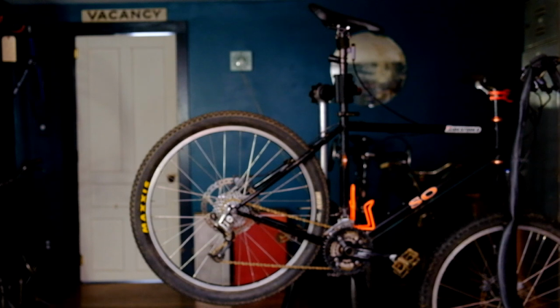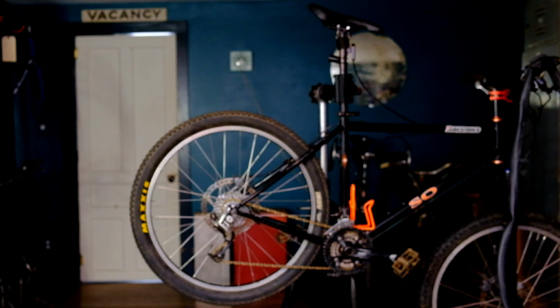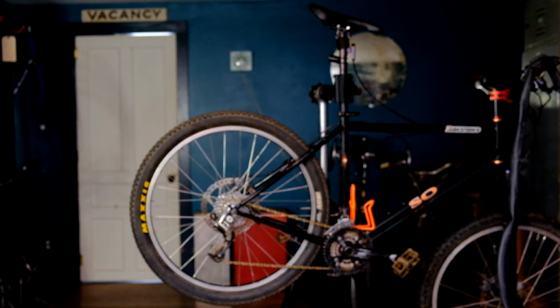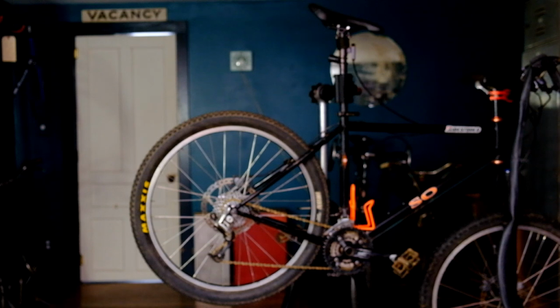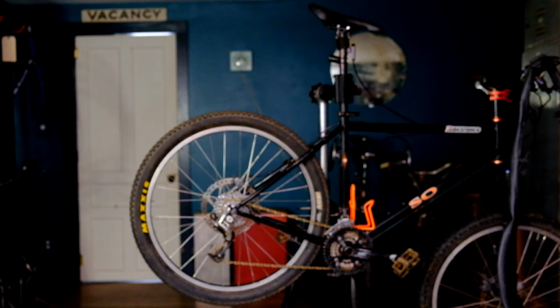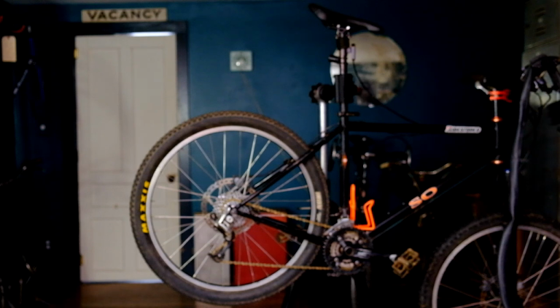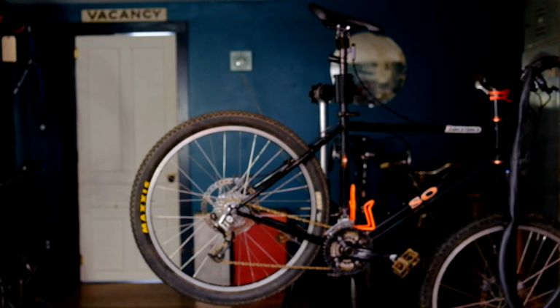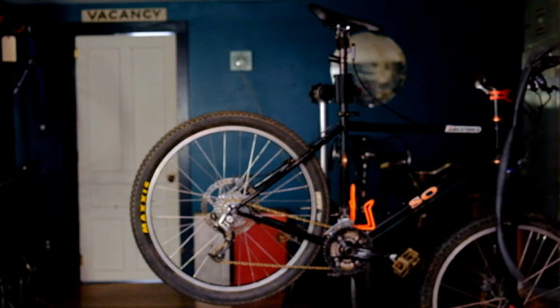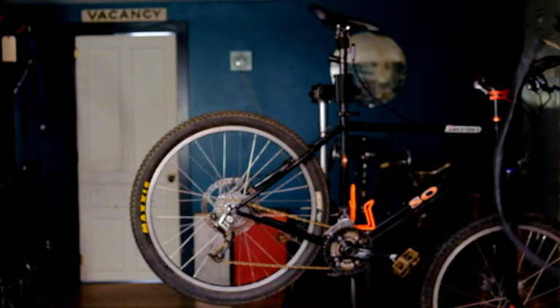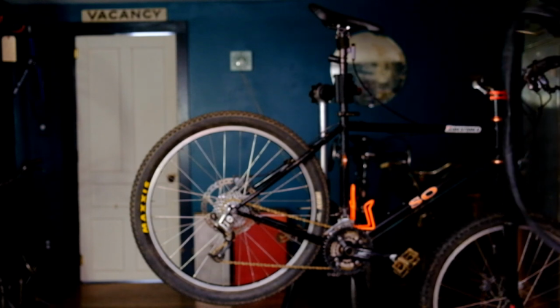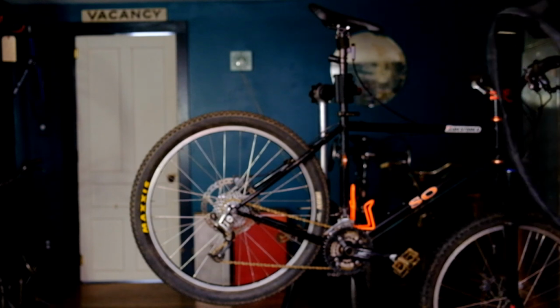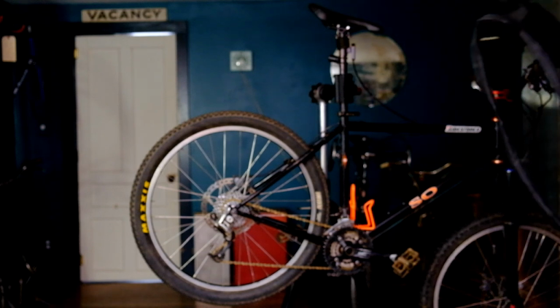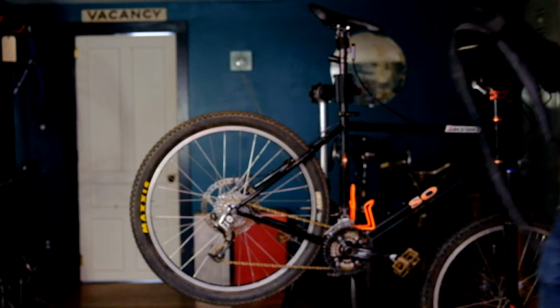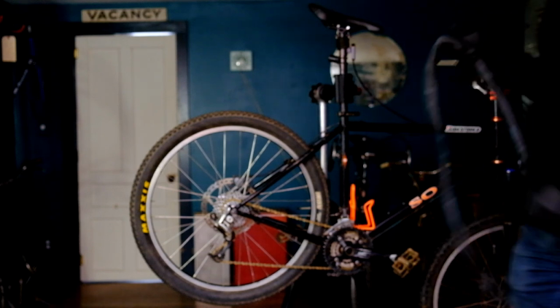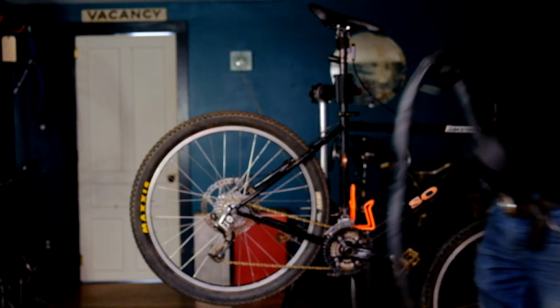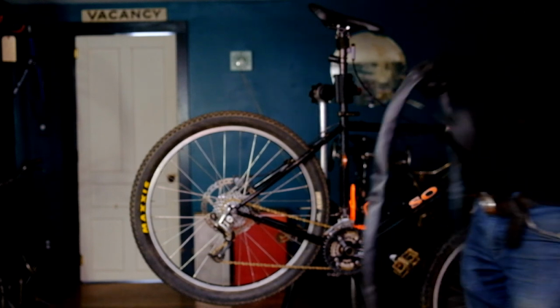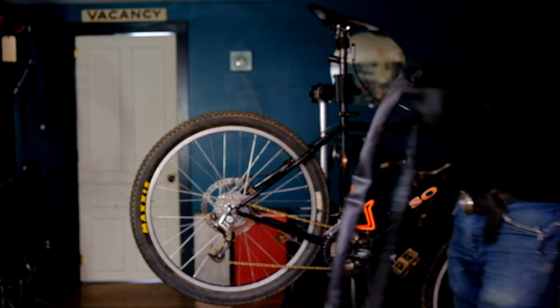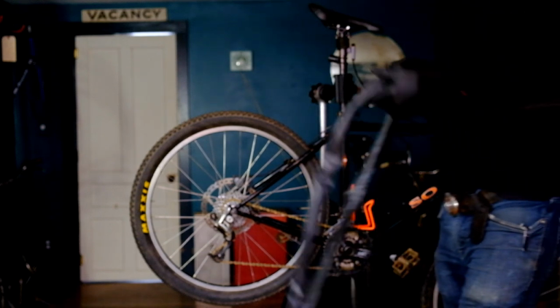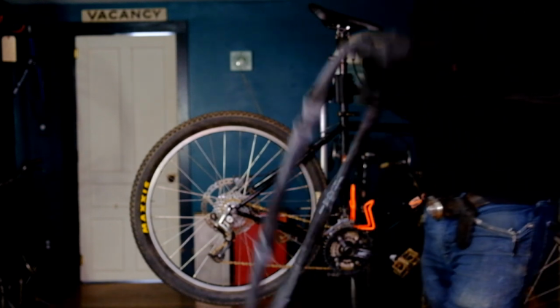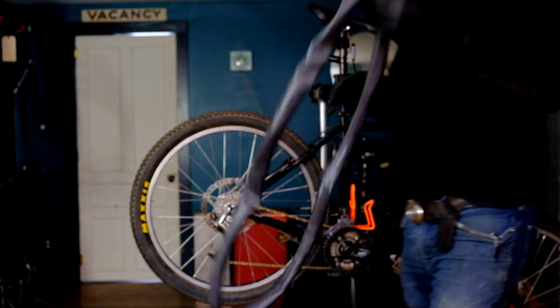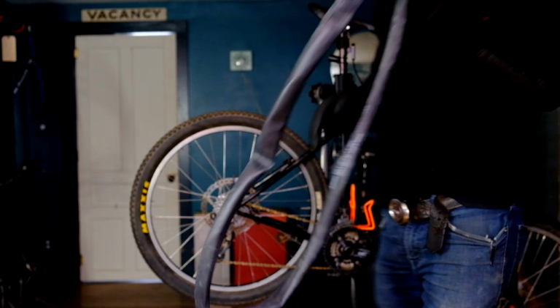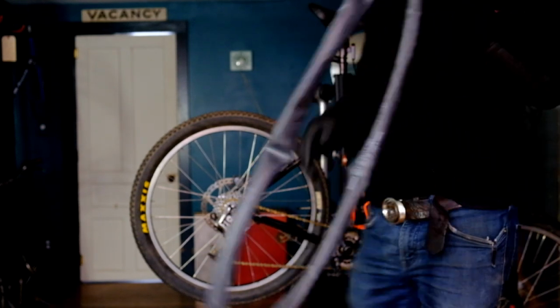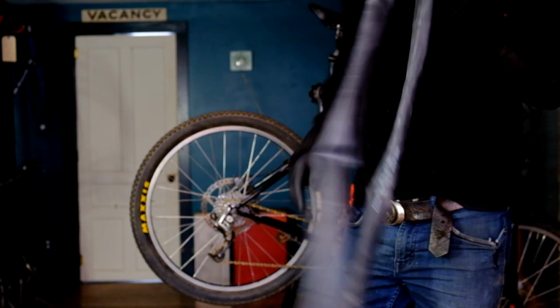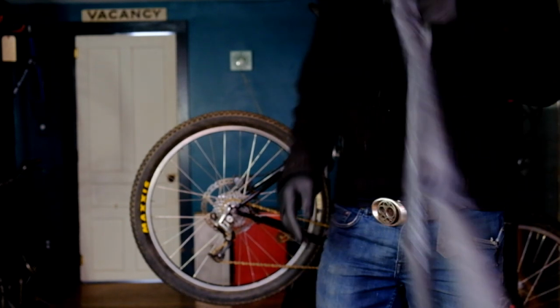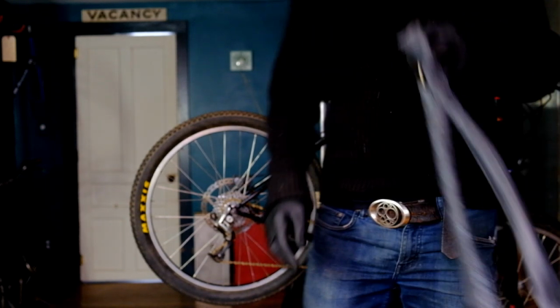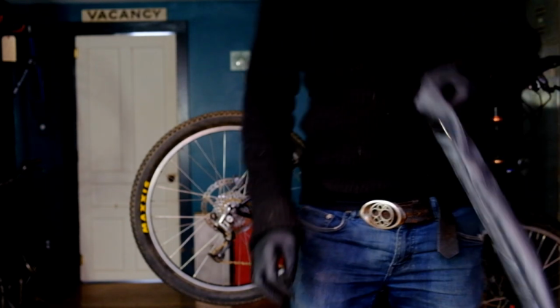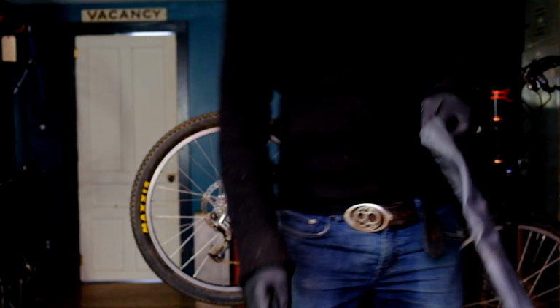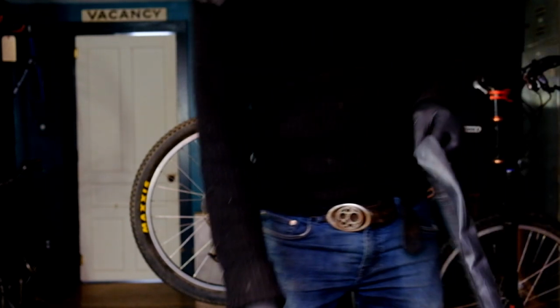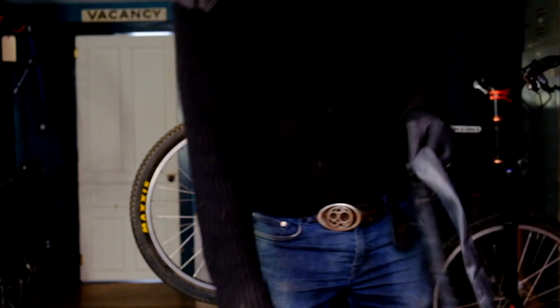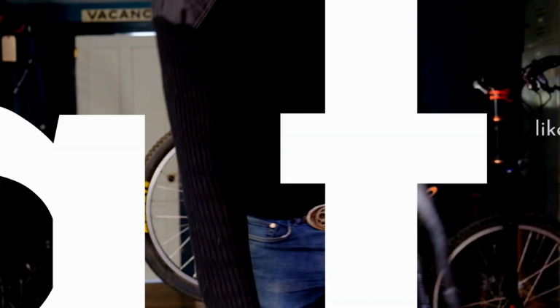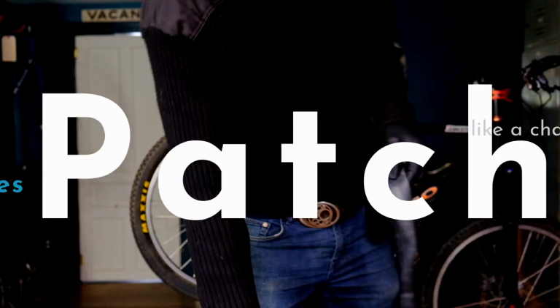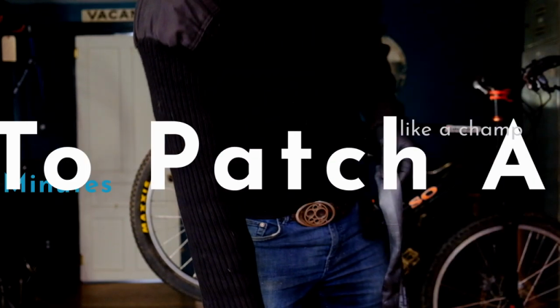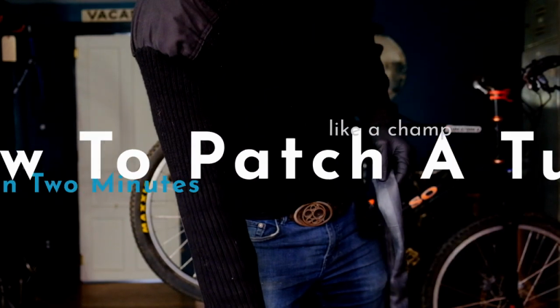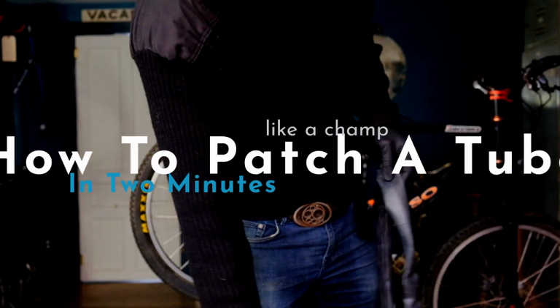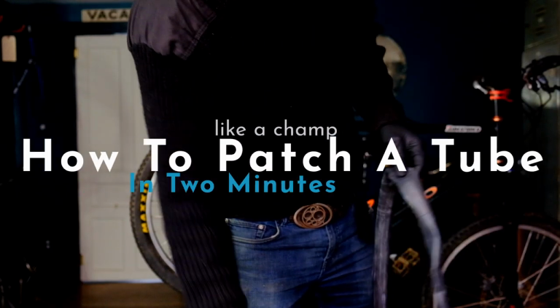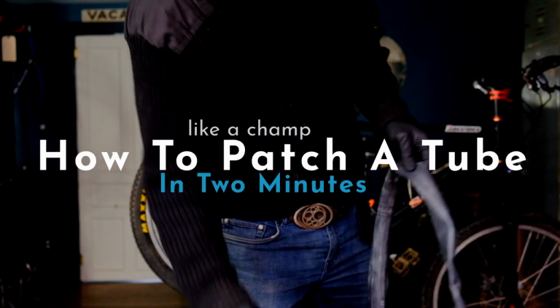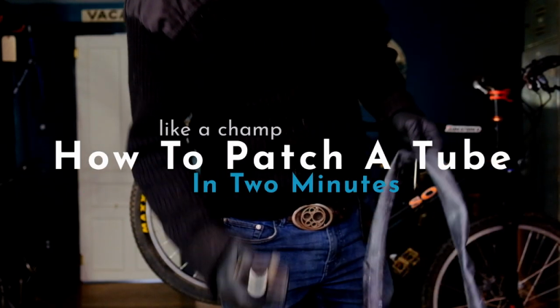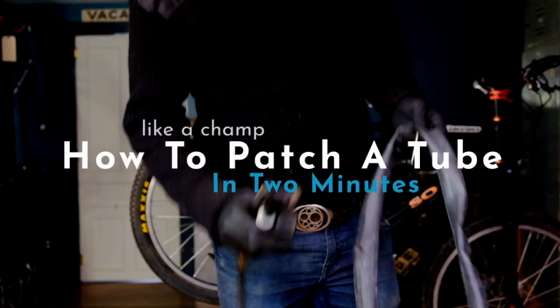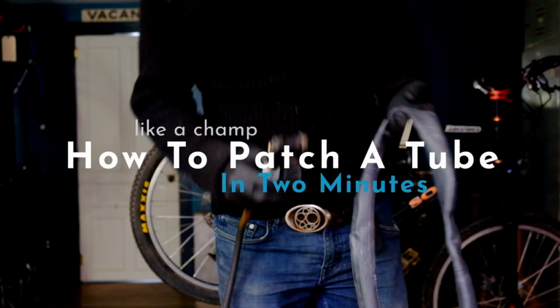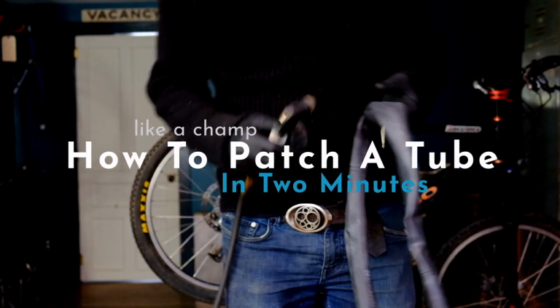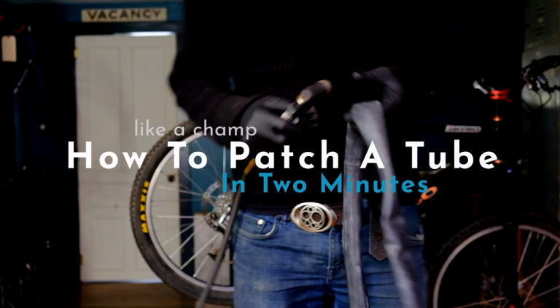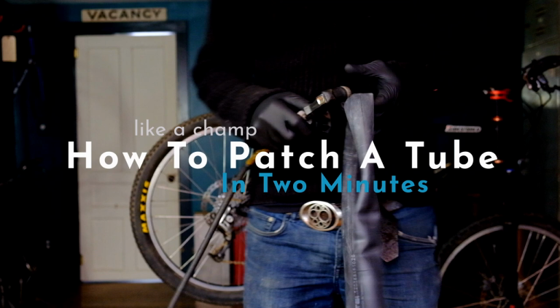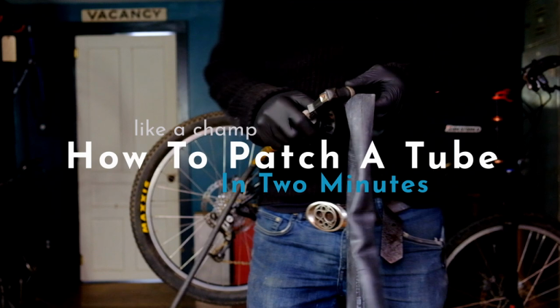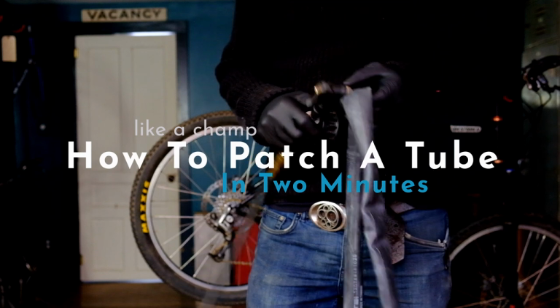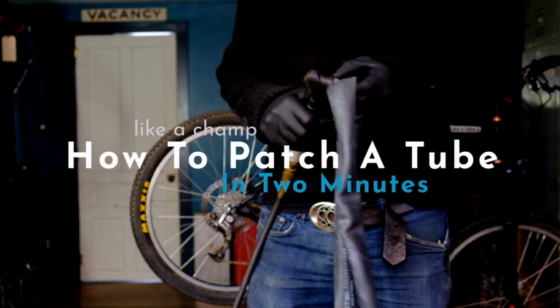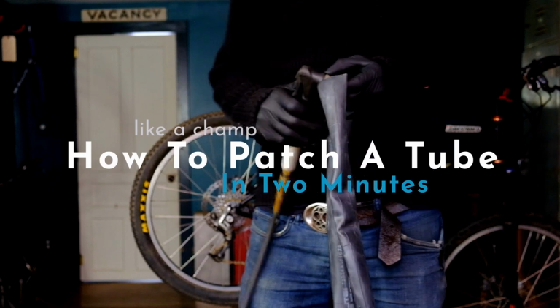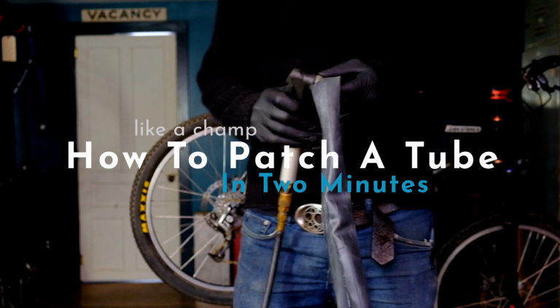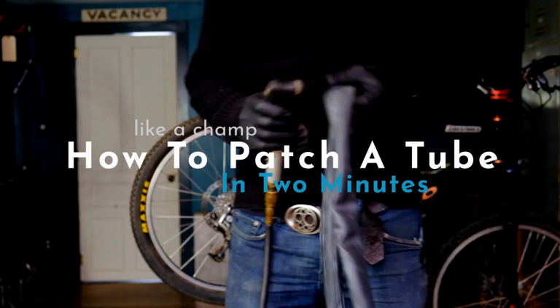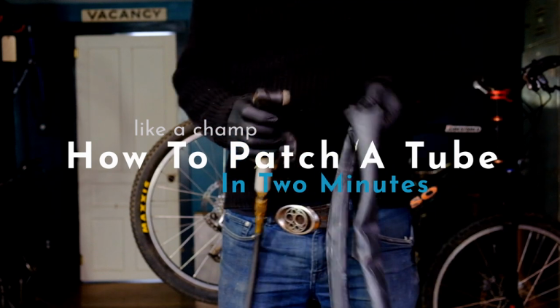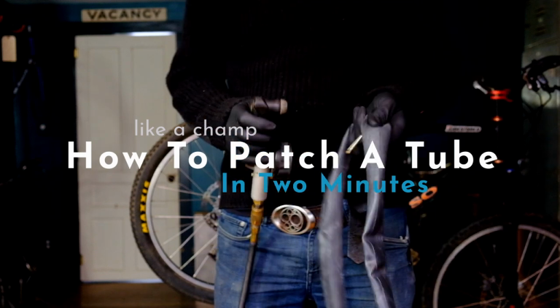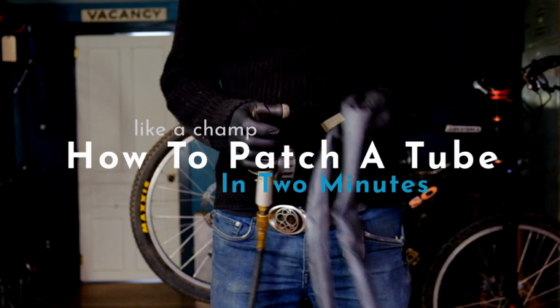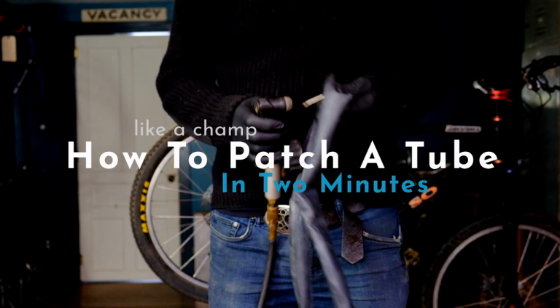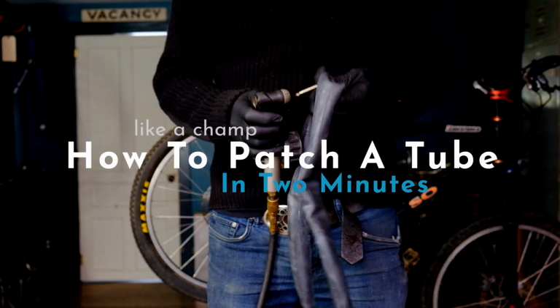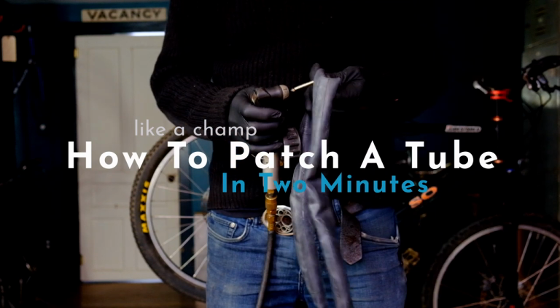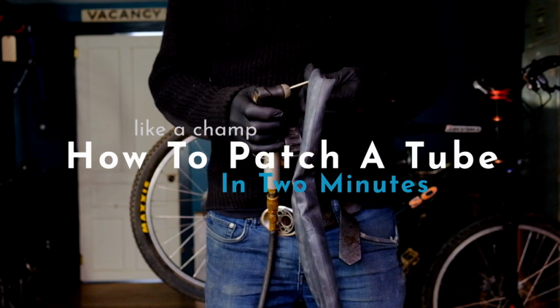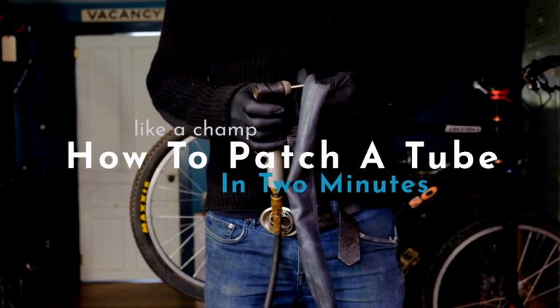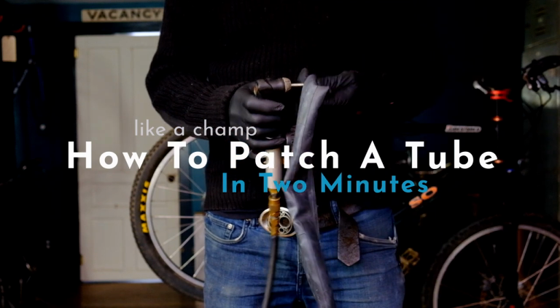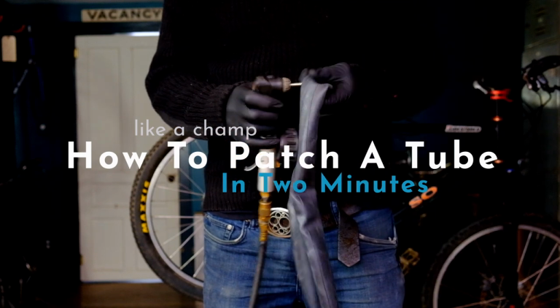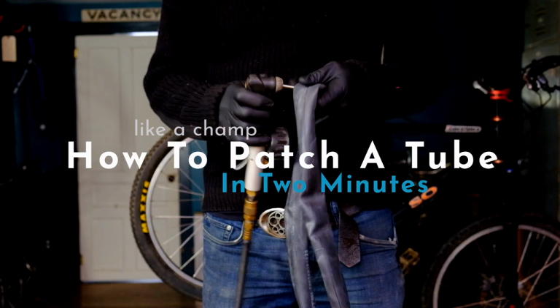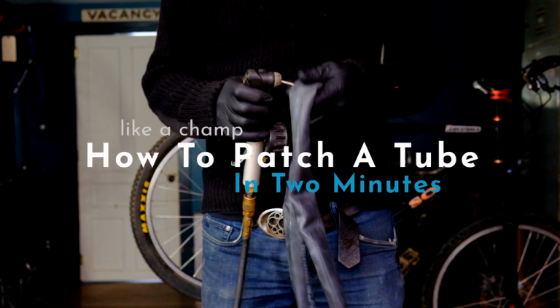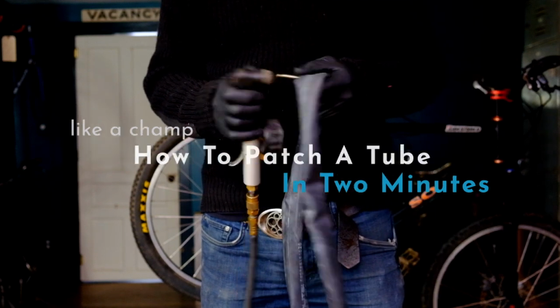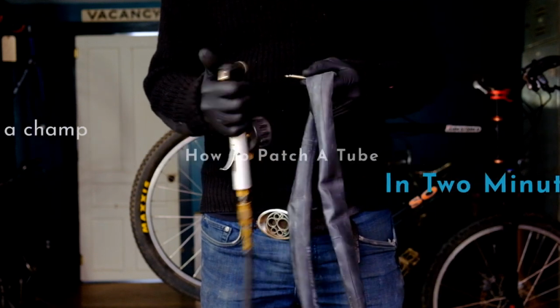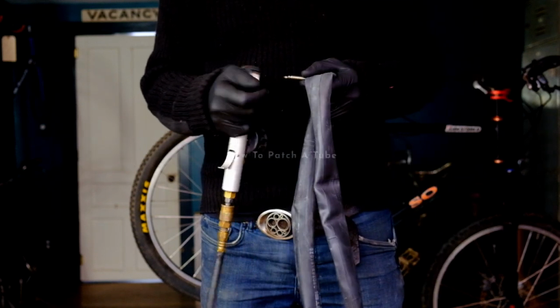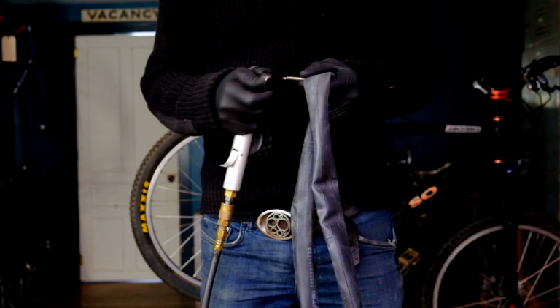Alright, I get that I sell tubes for a living, but I can't be everywhere at once. So here is how to patch a tube just in case.